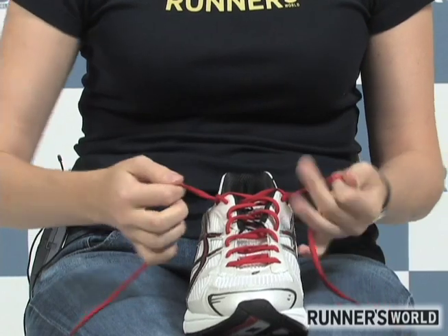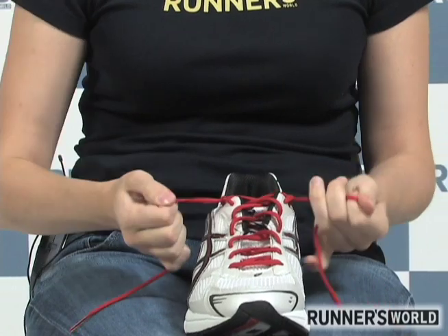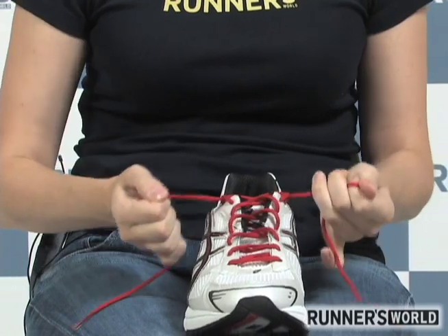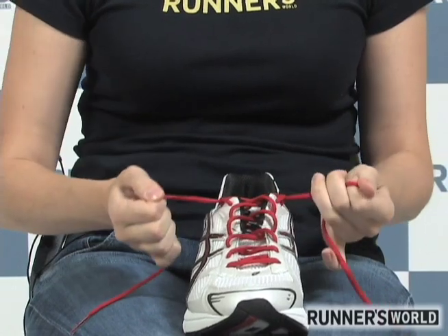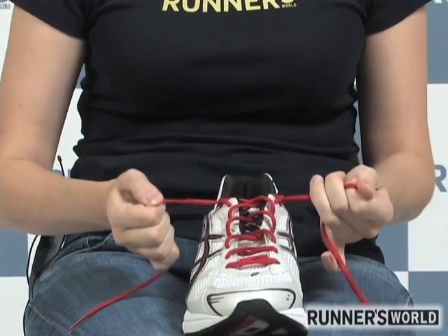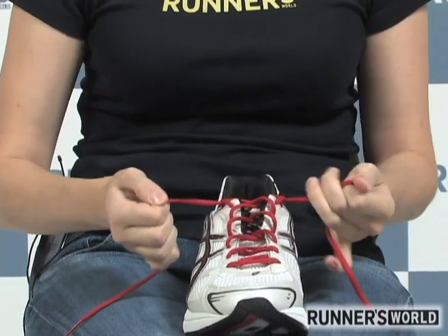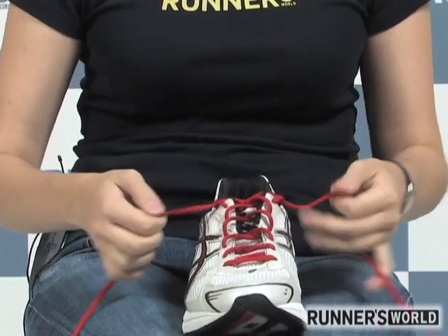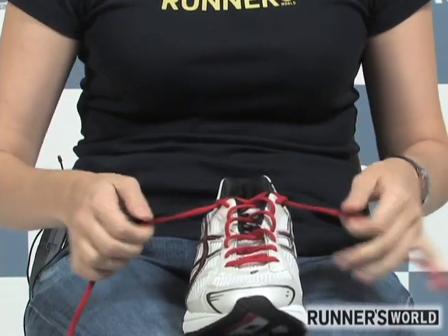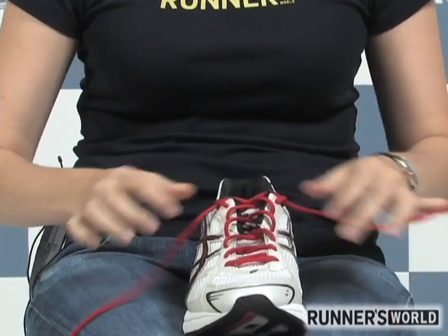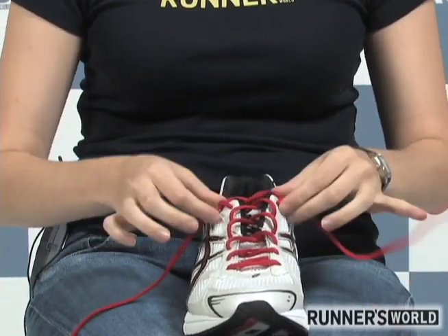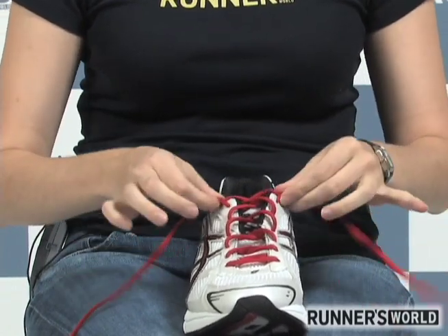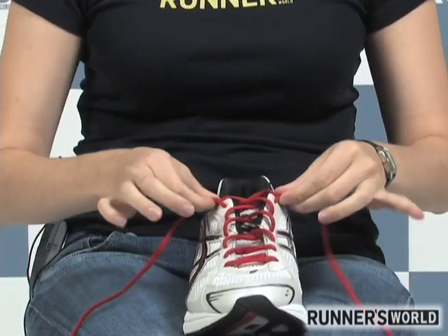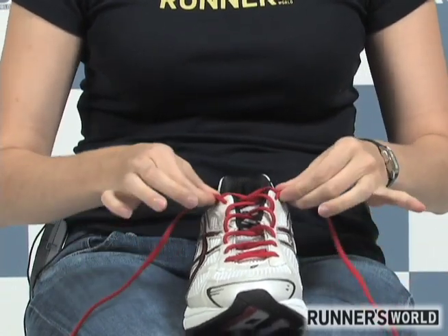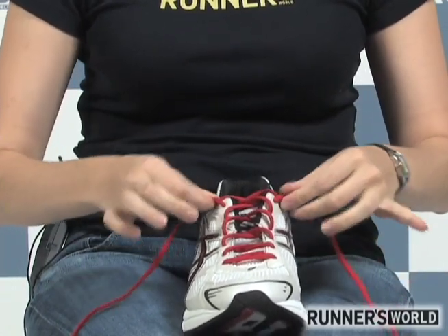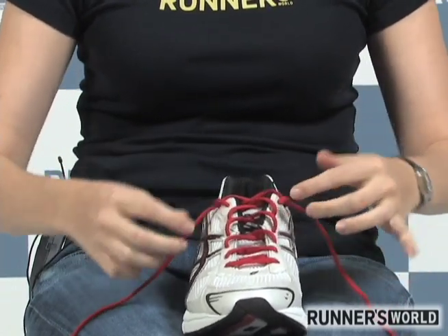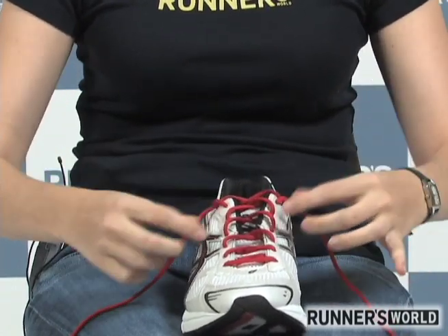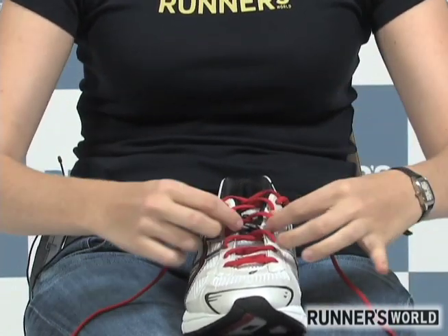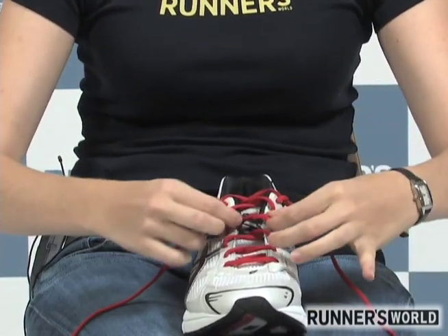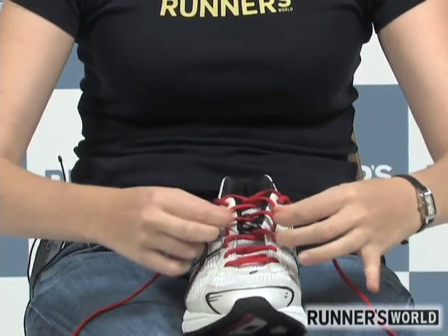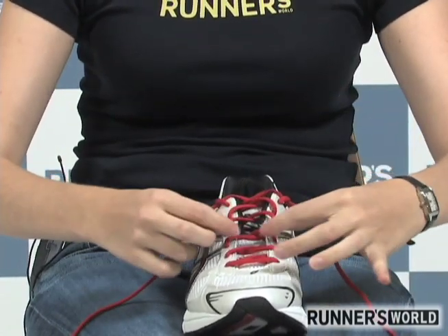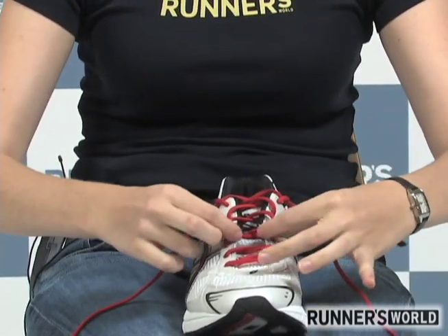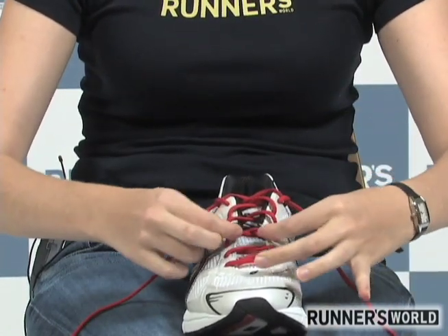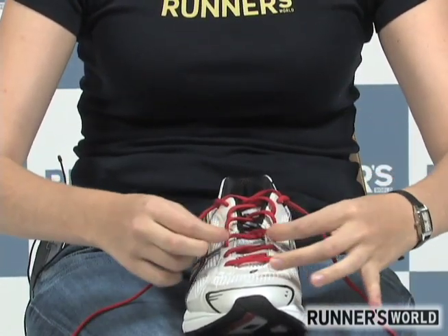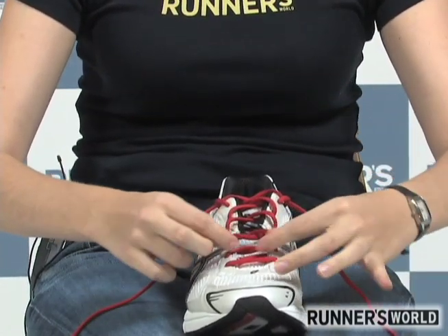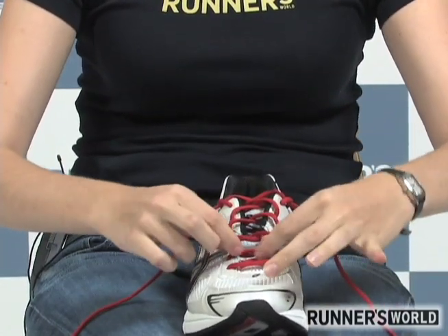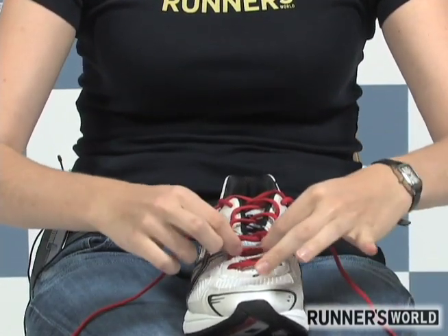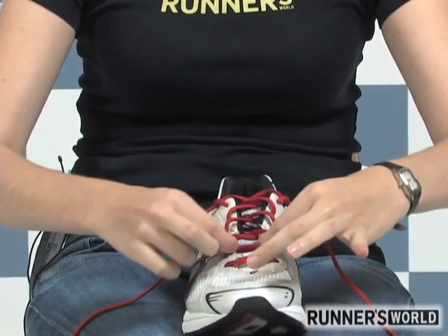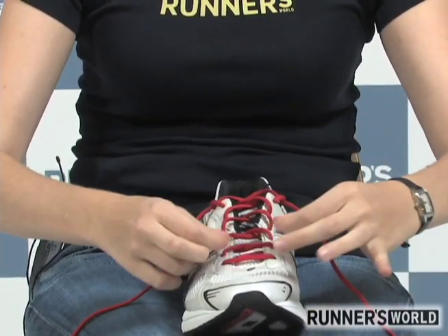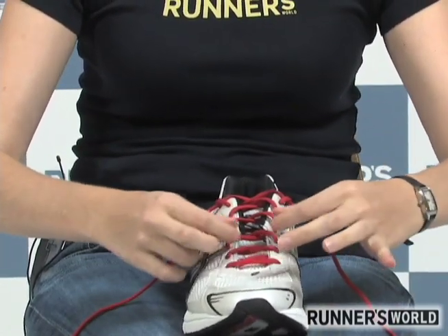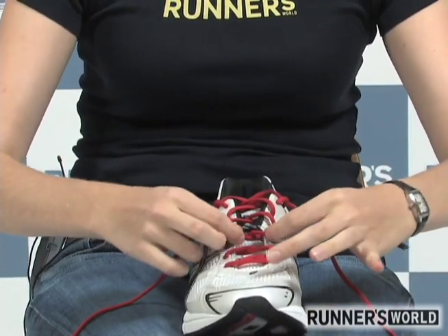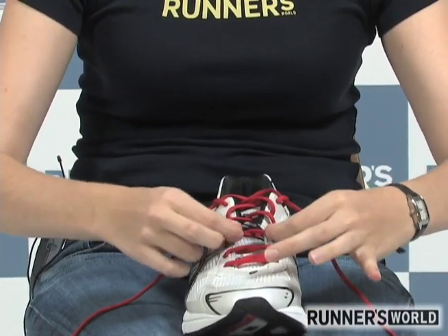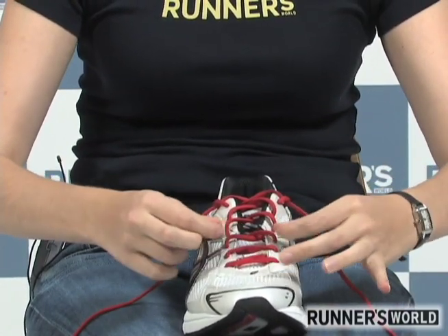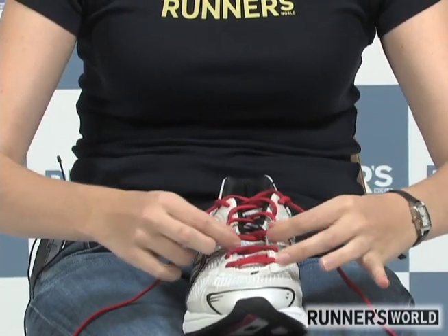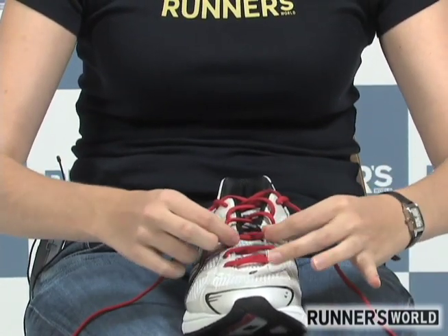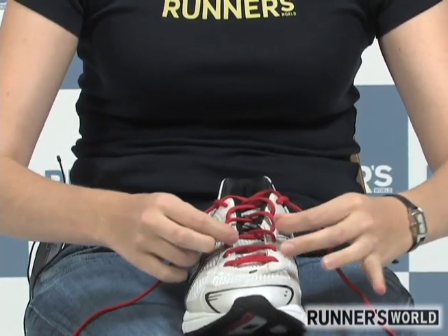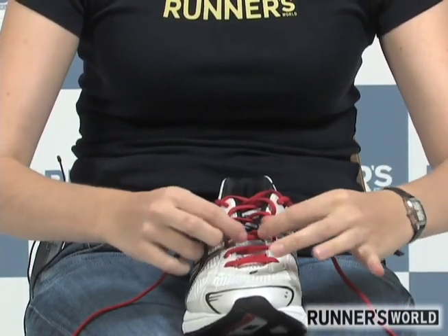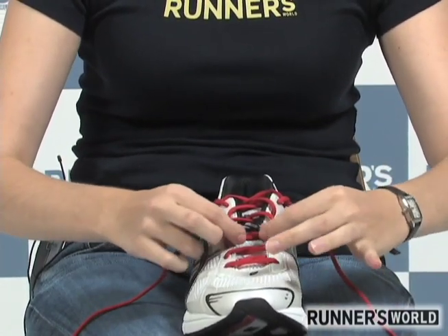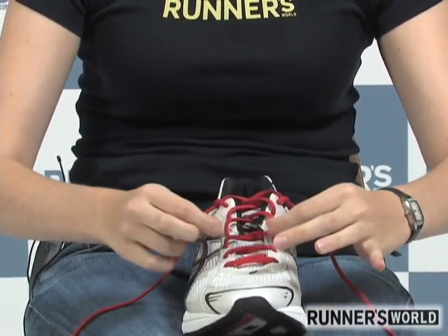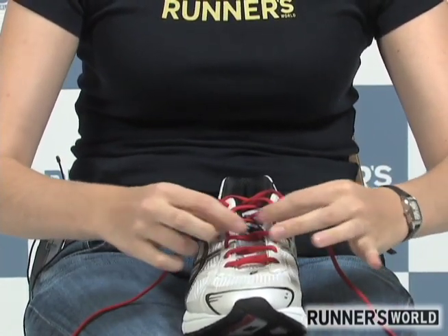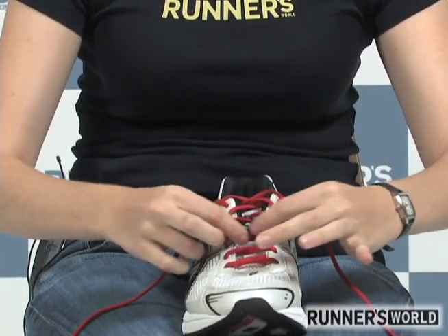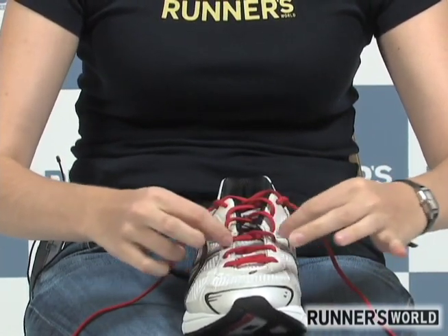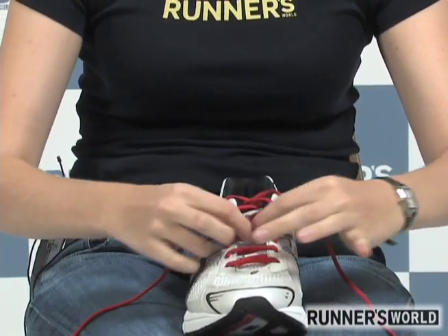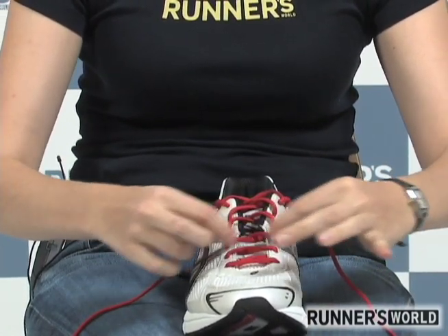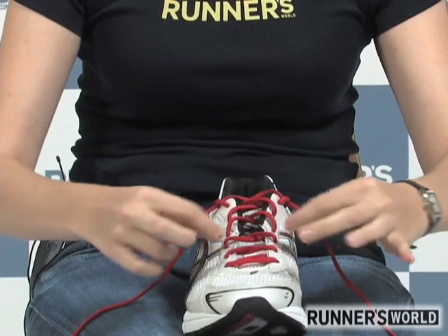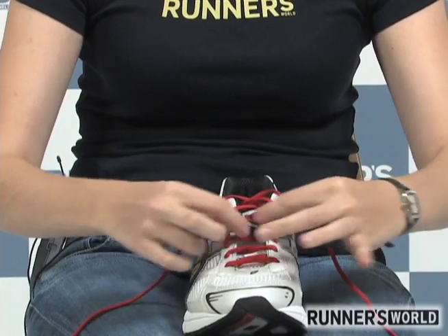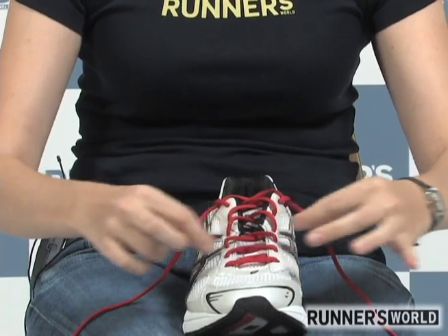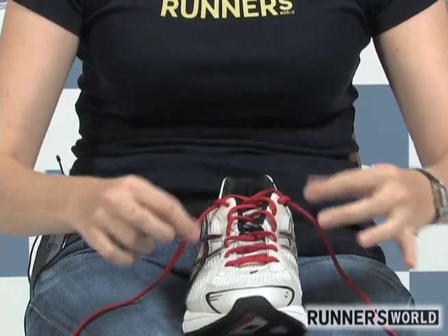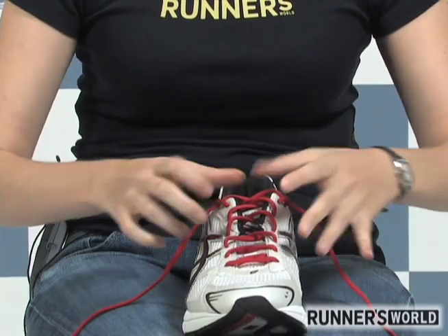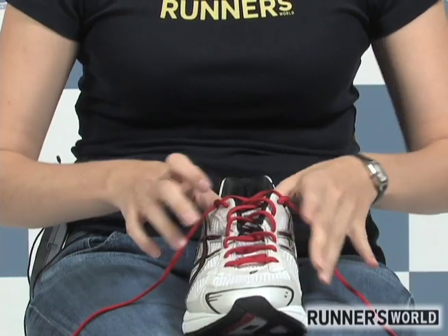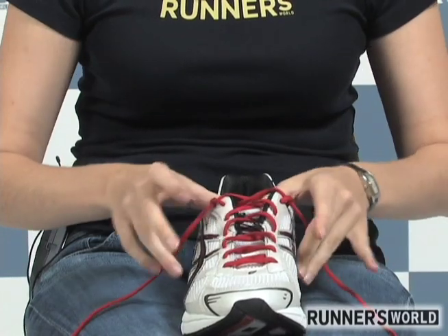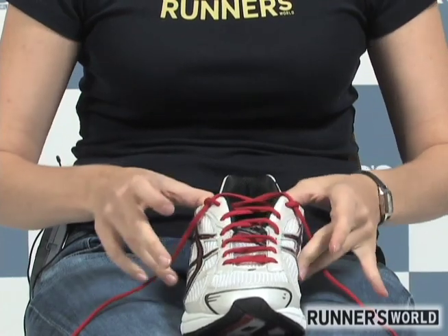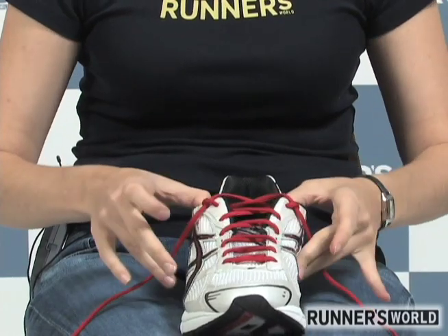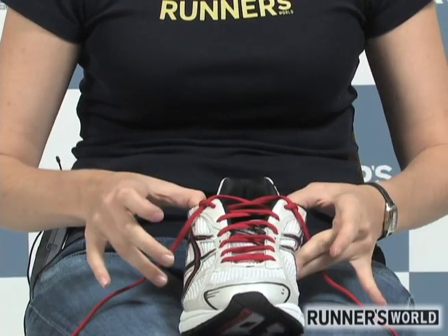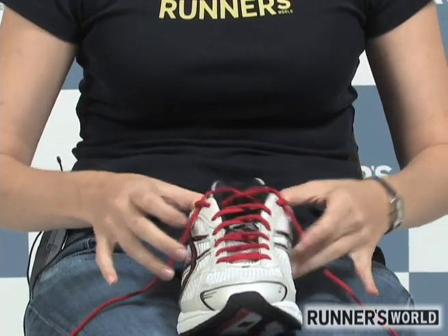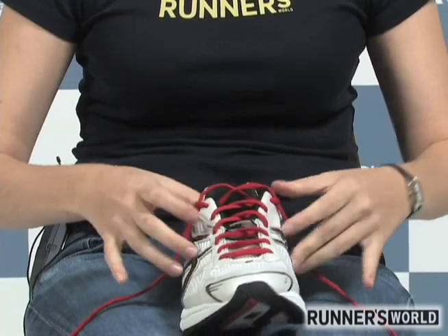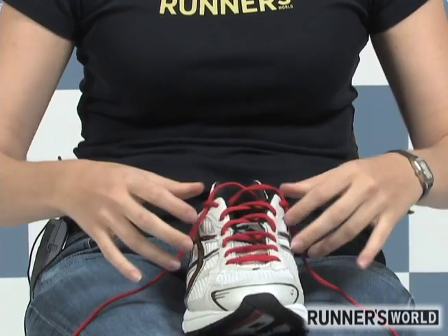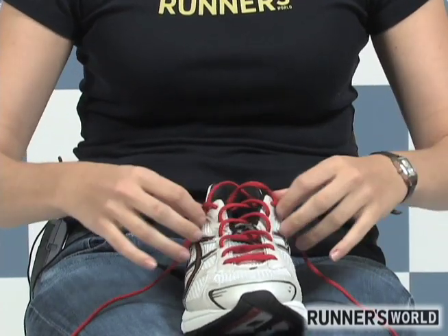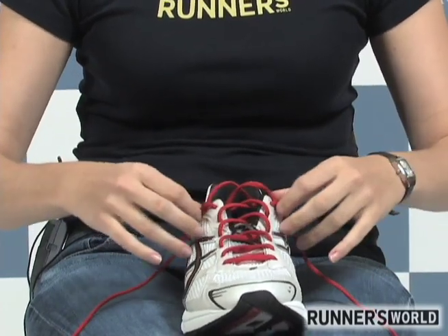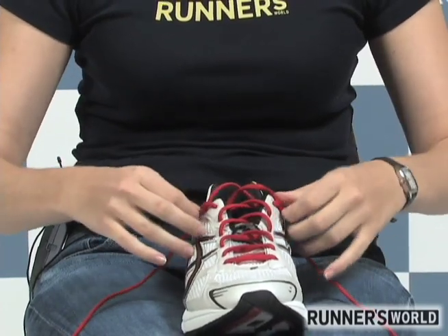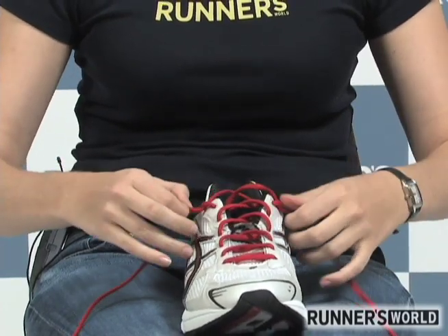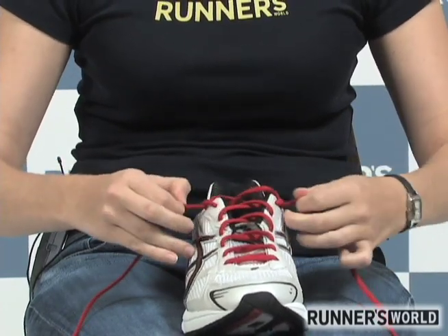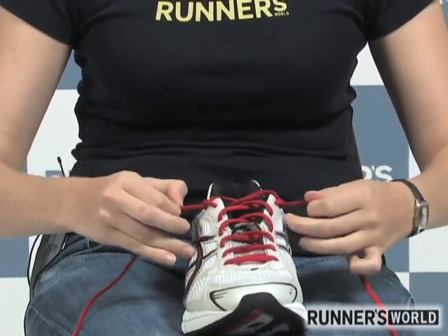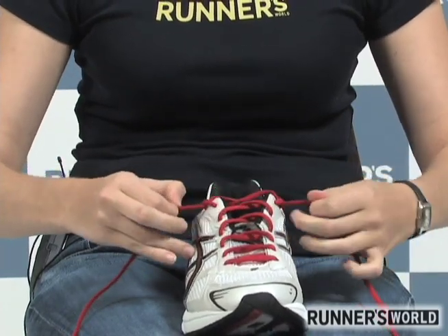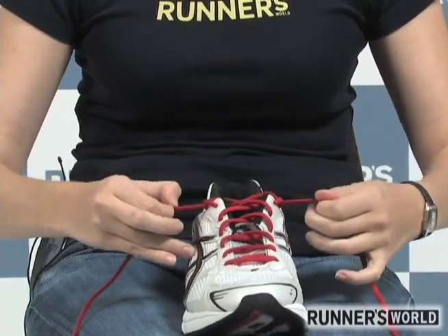You can even see that I'm tightening here but these still have the same amount of lace — they didn't tighten up at all.